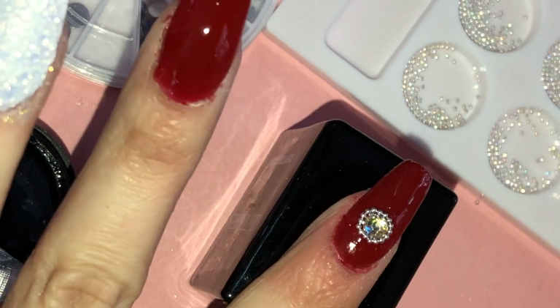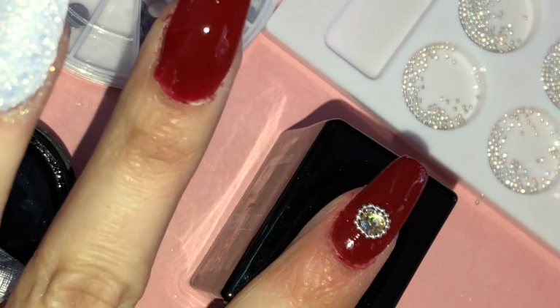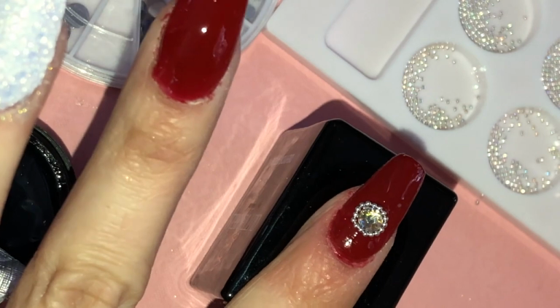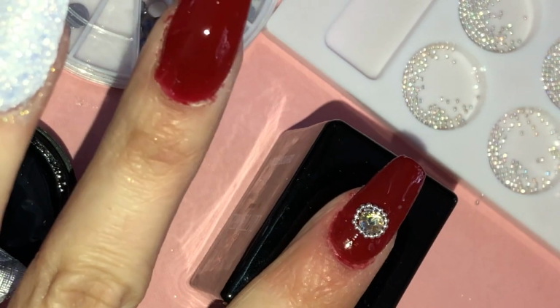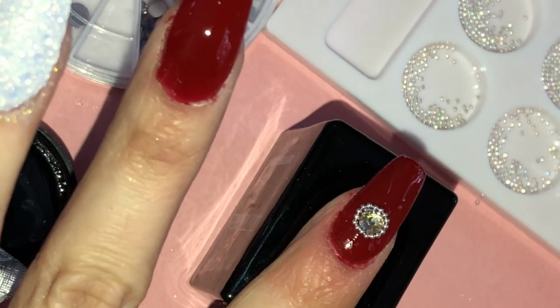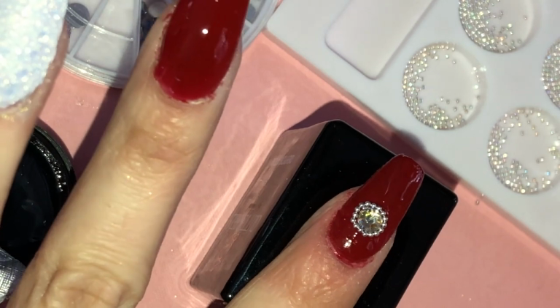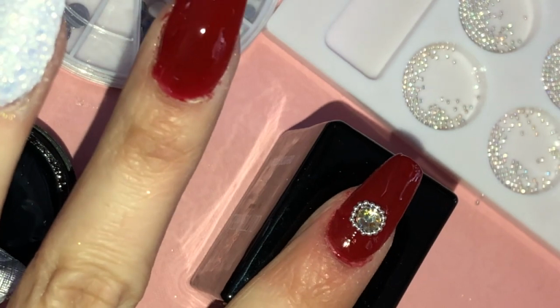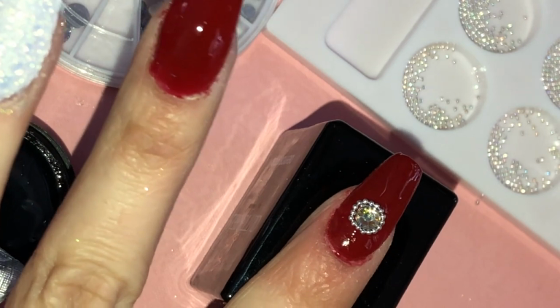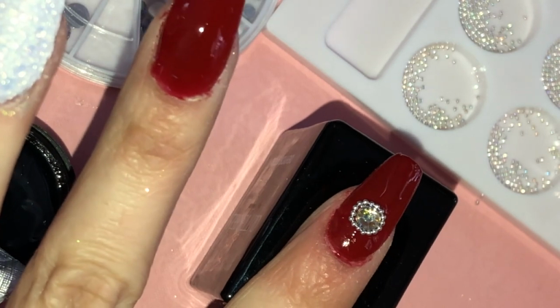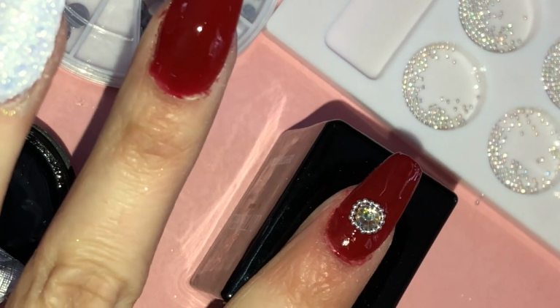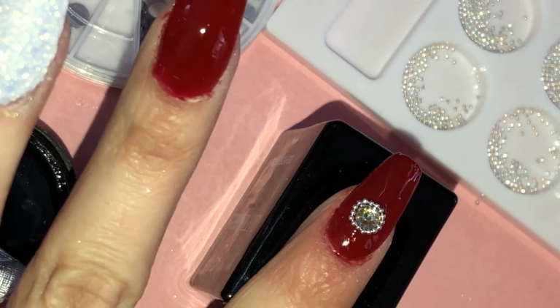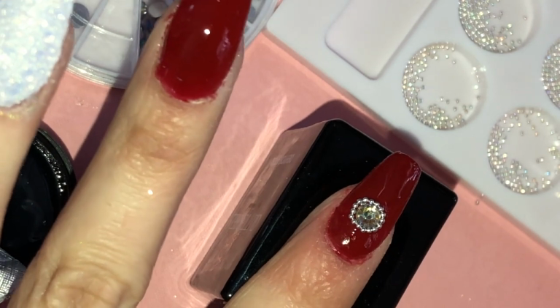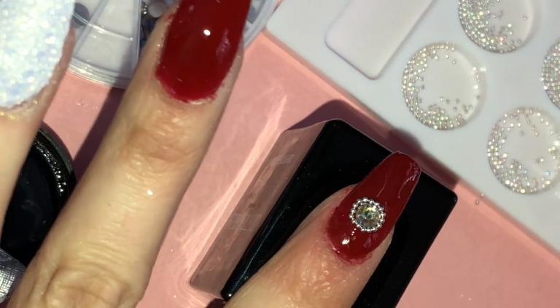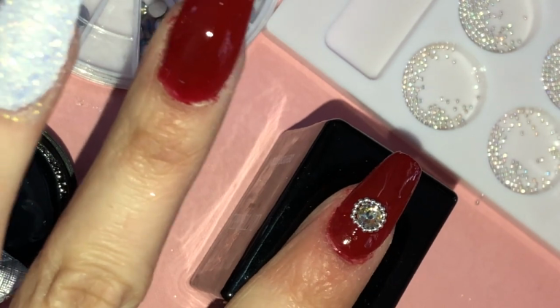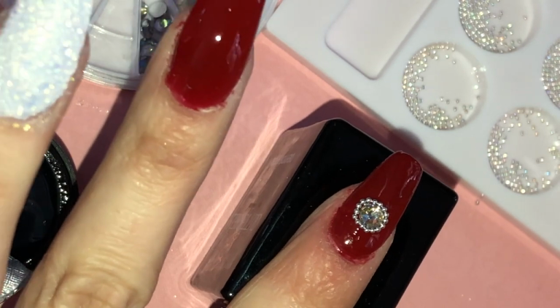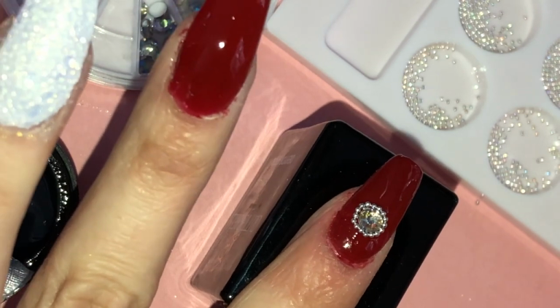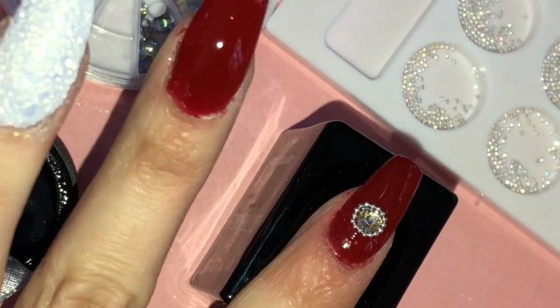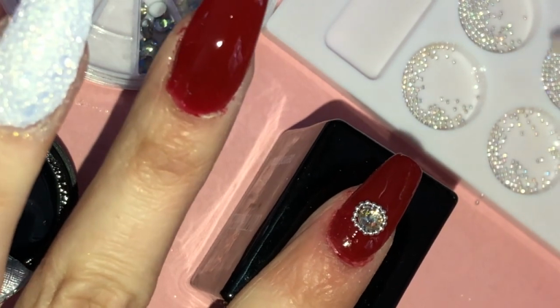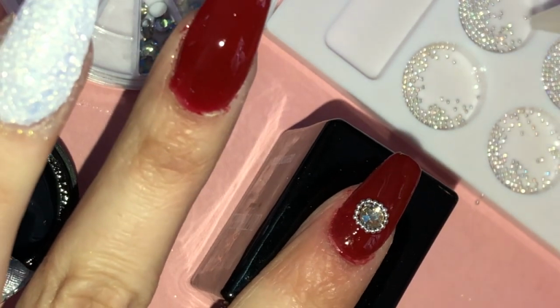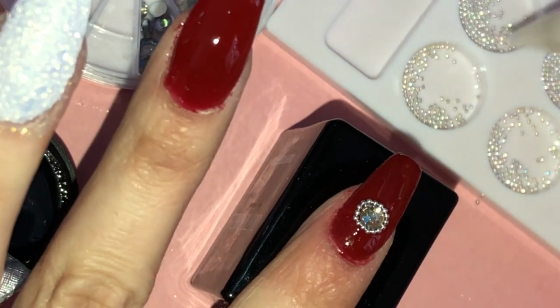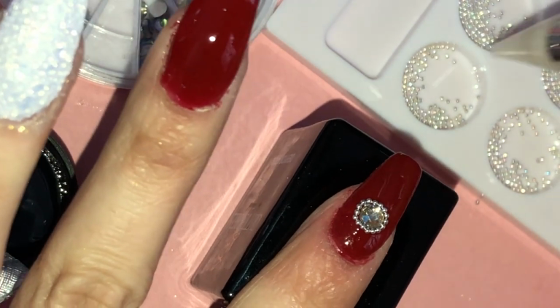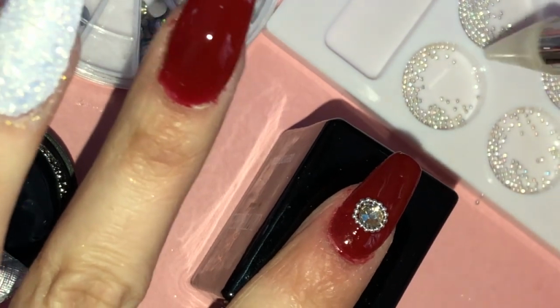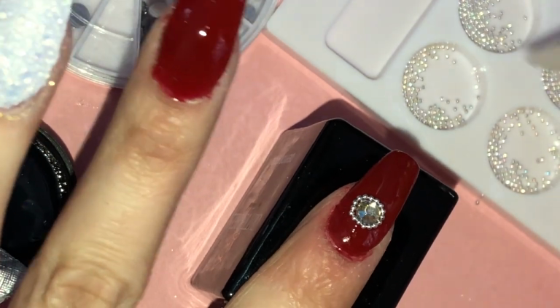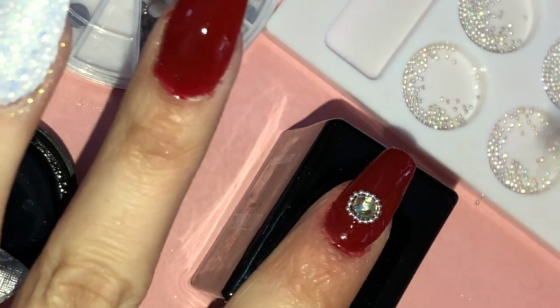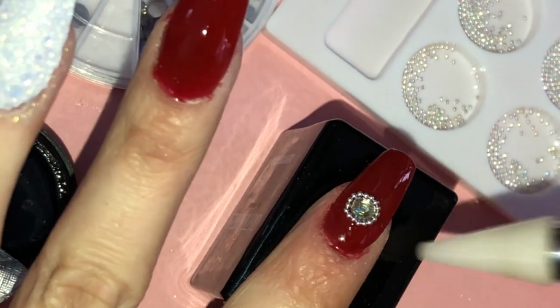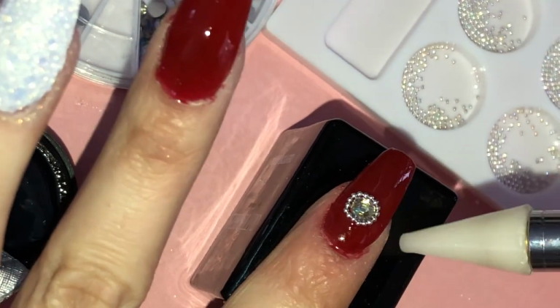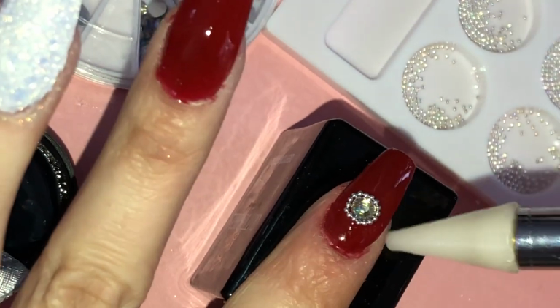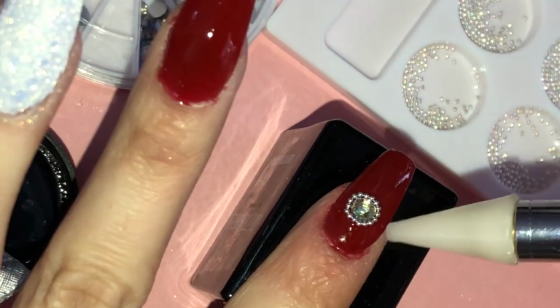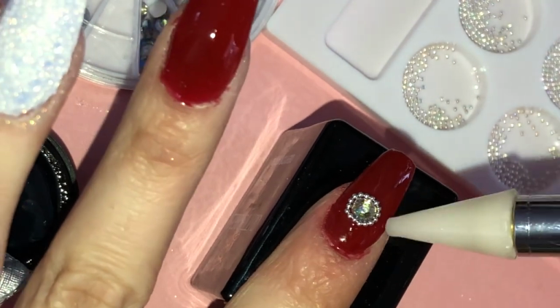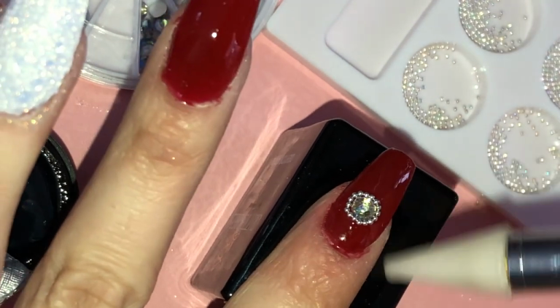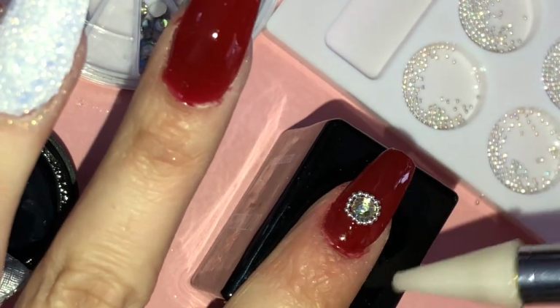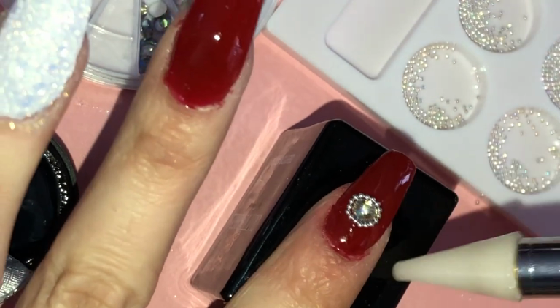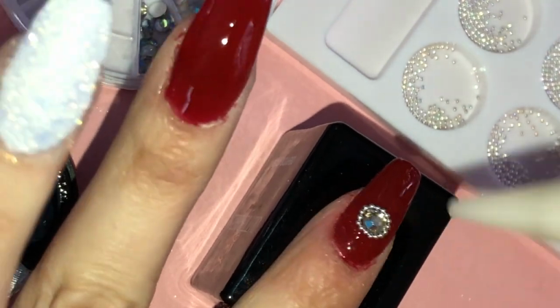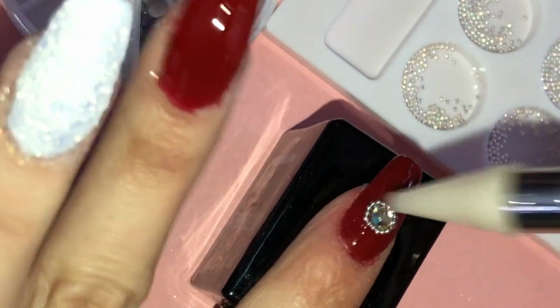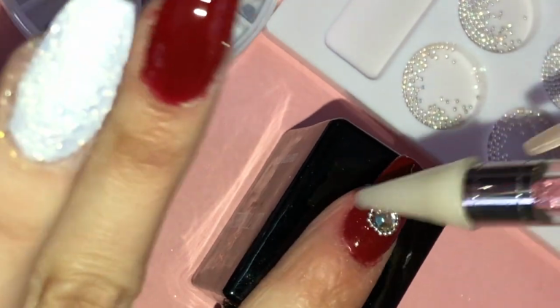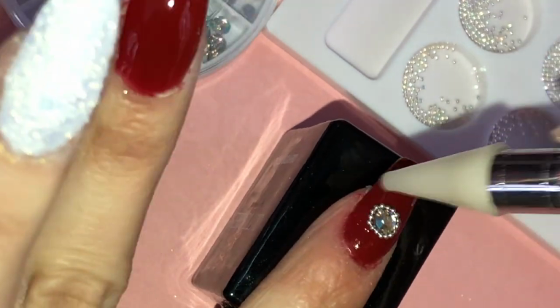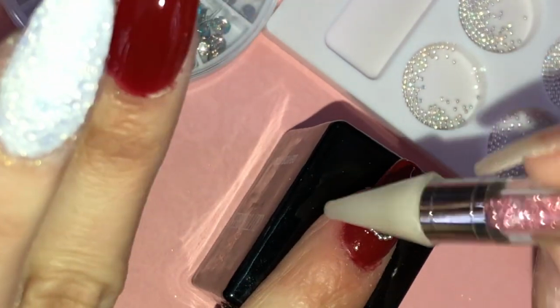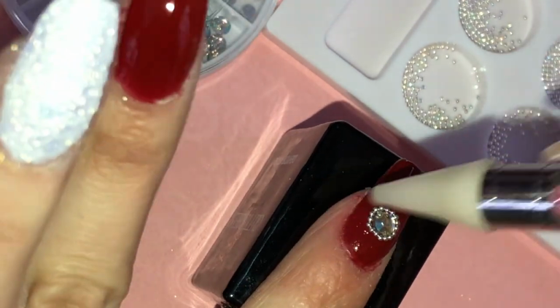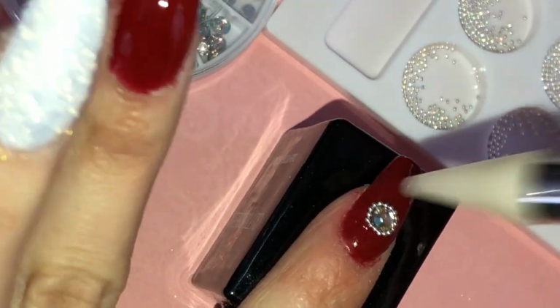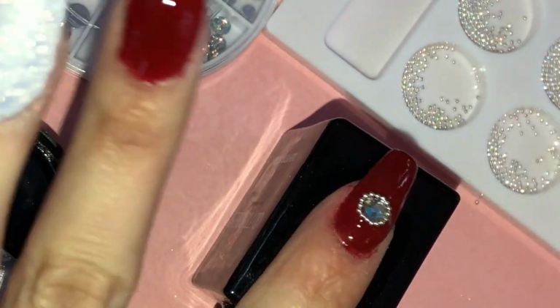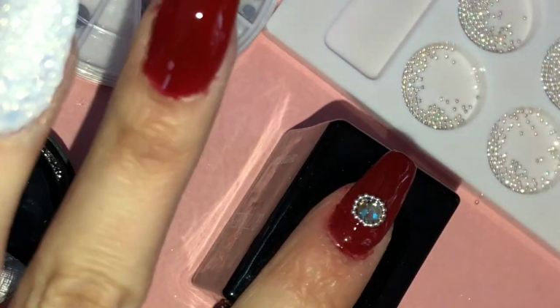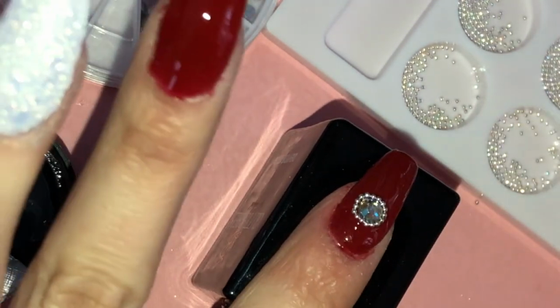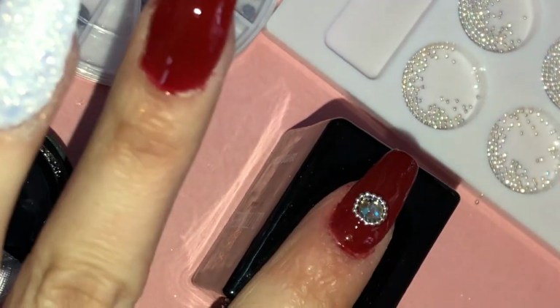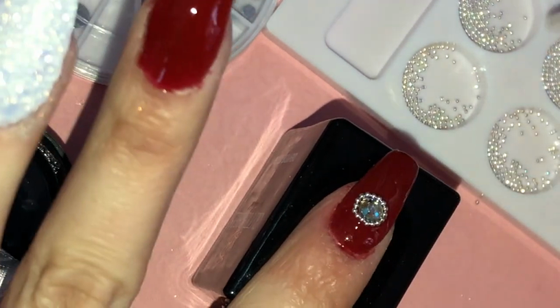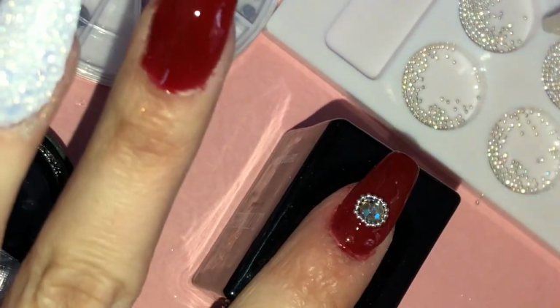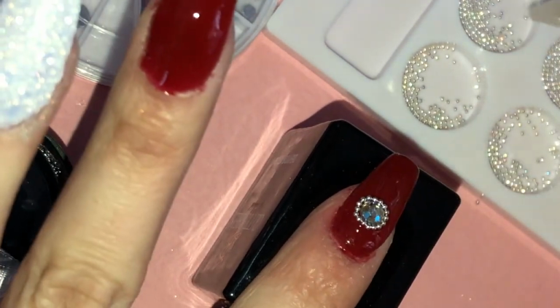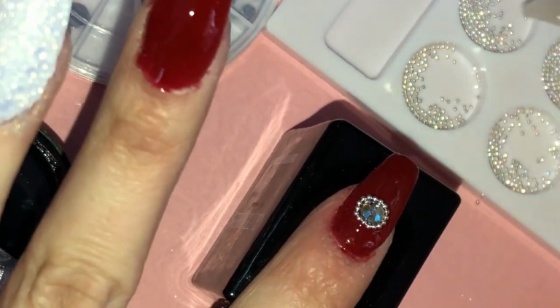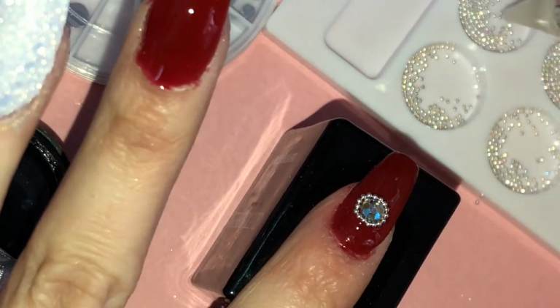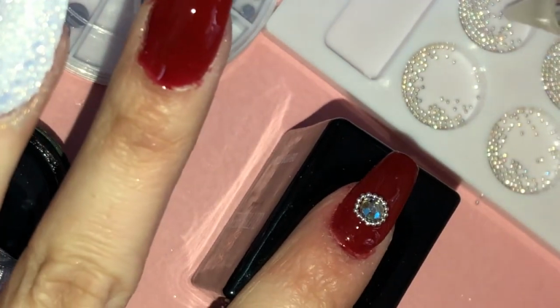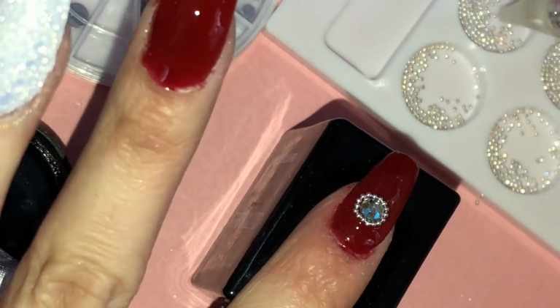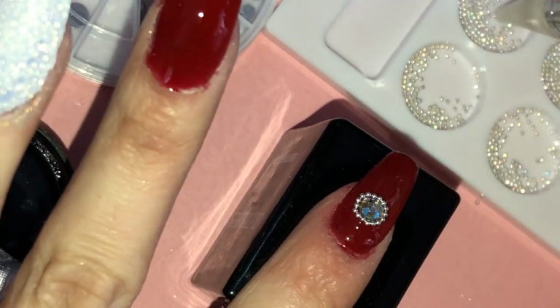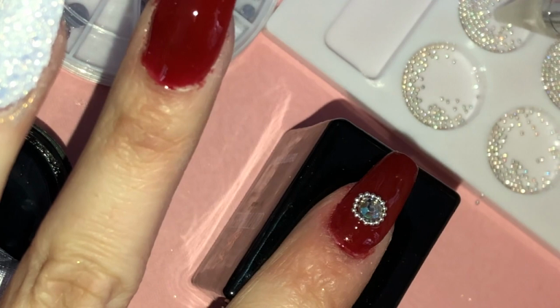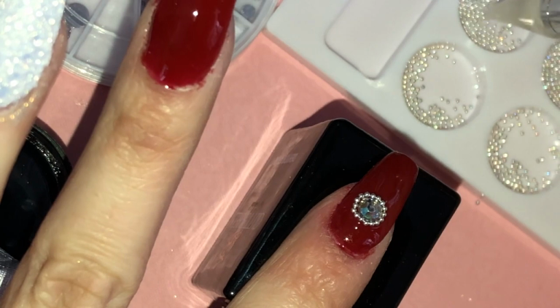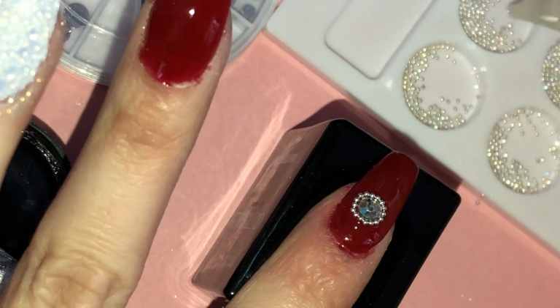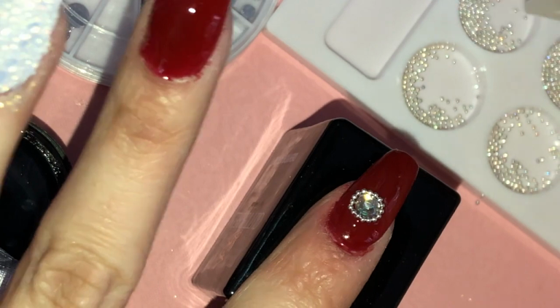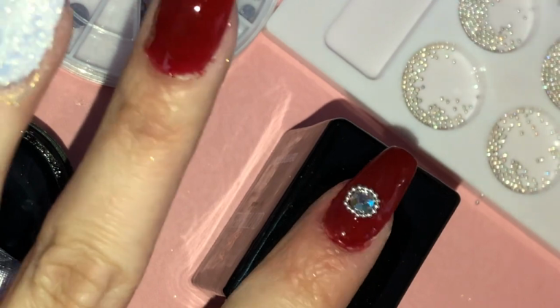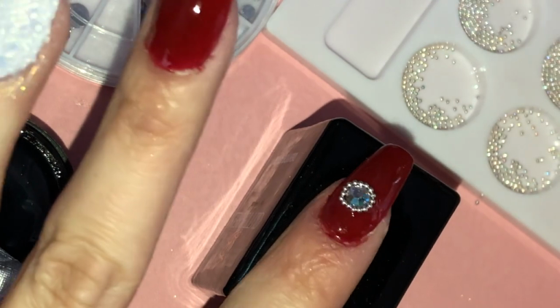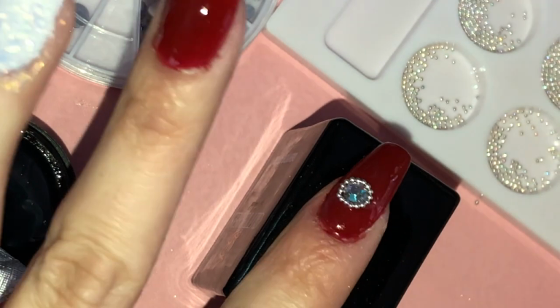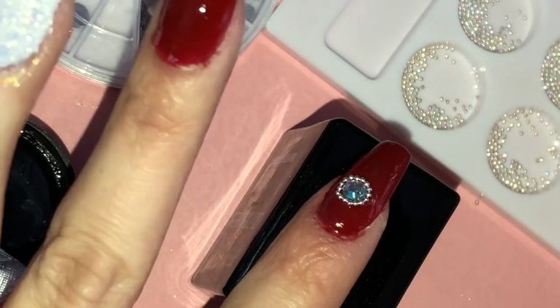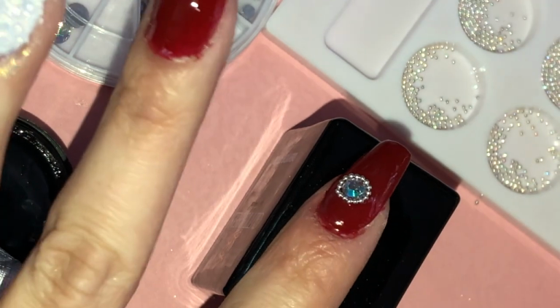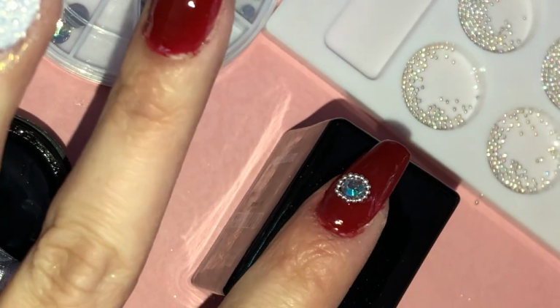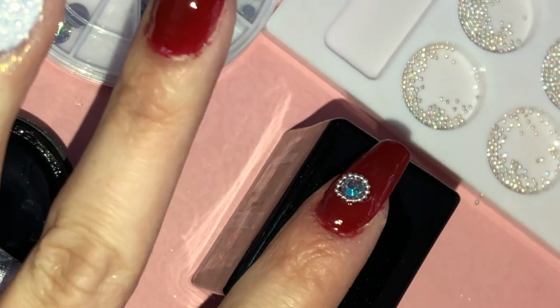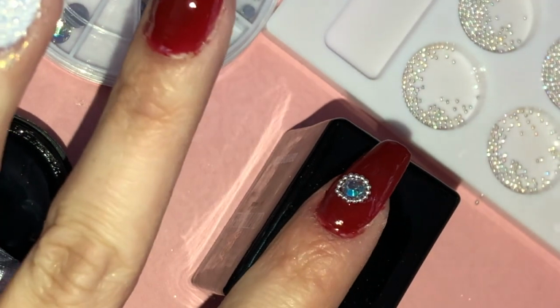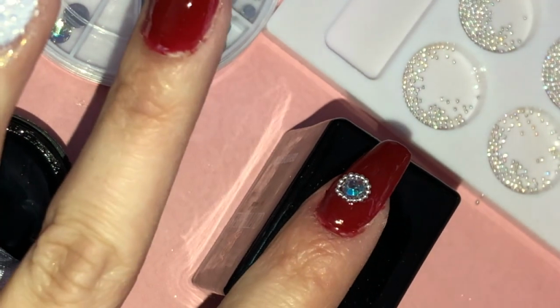And now for the line of silver balls that's going to go towards the edge of the nail — let's do that.